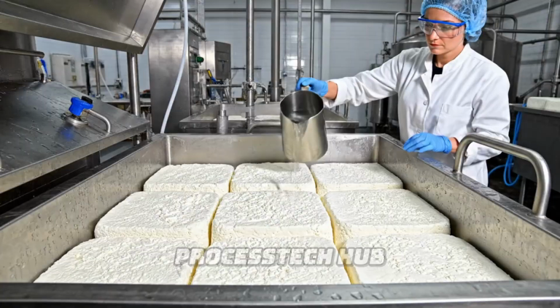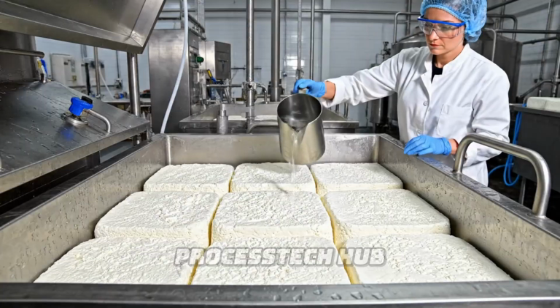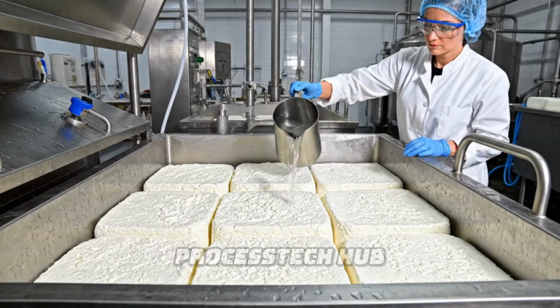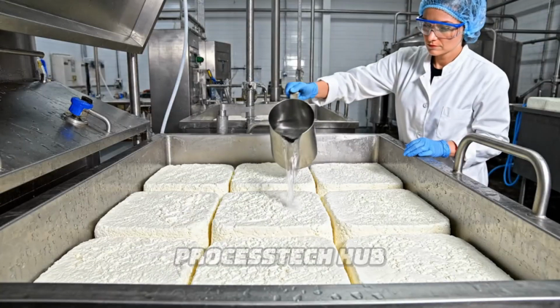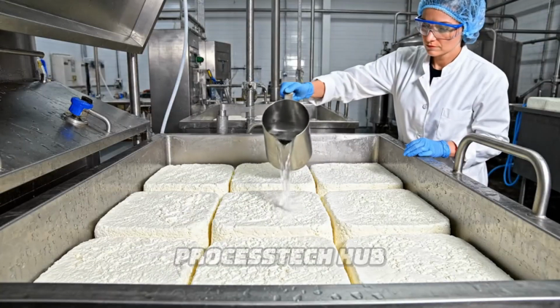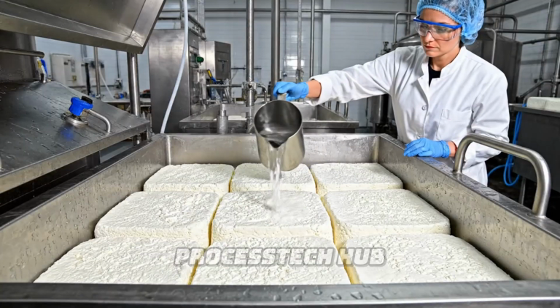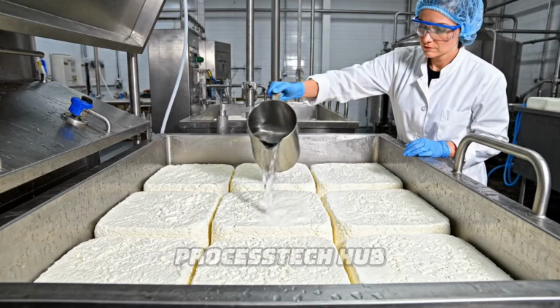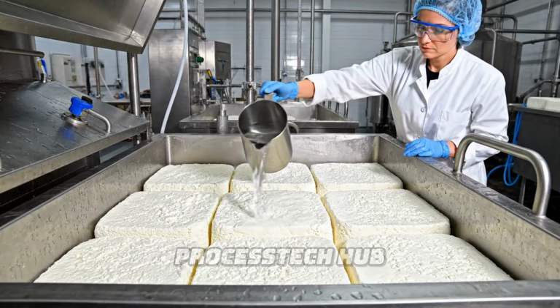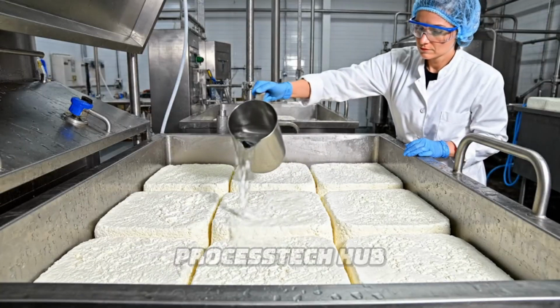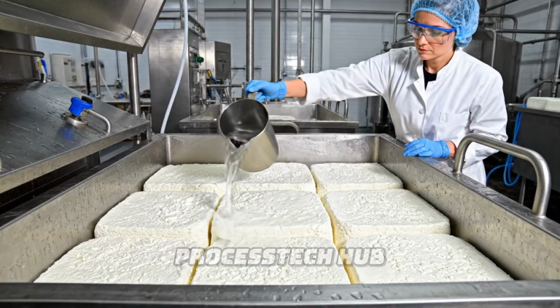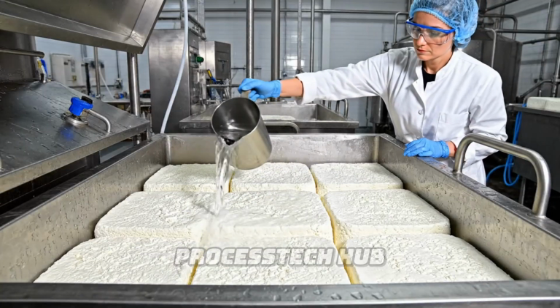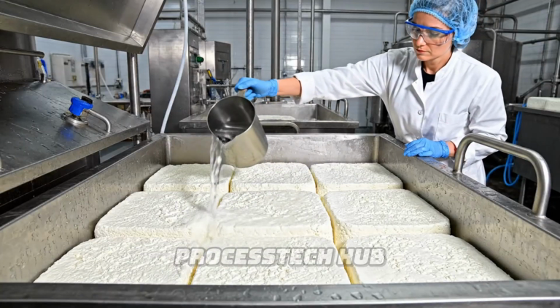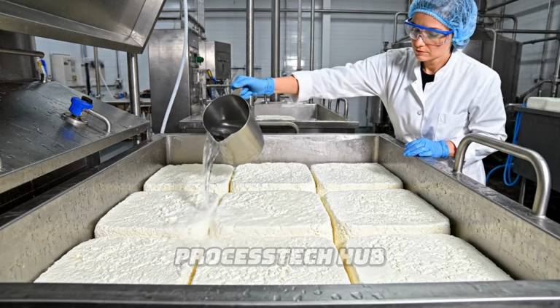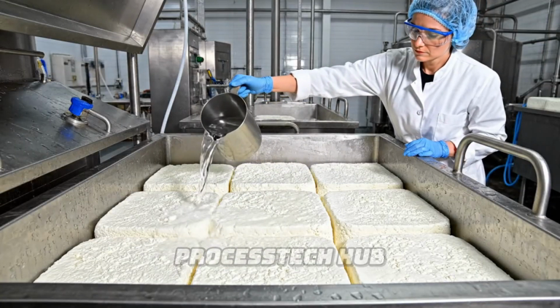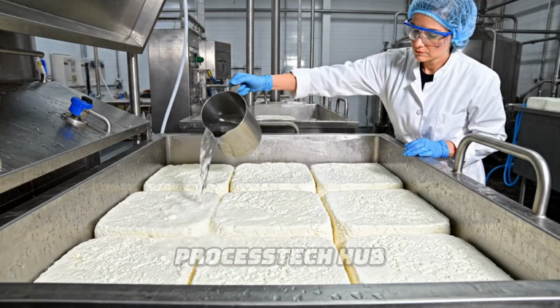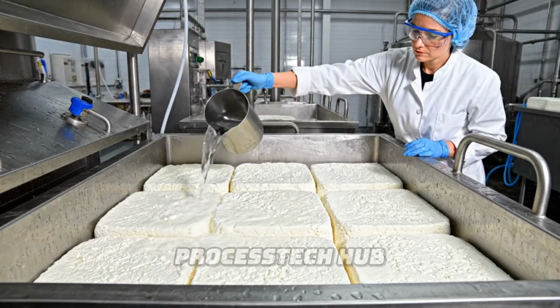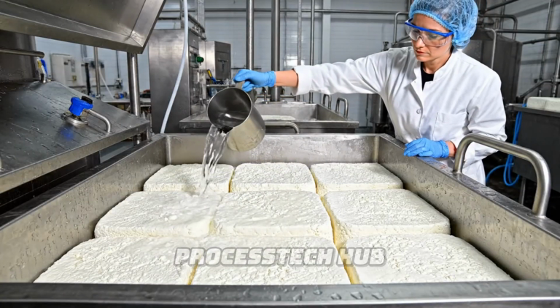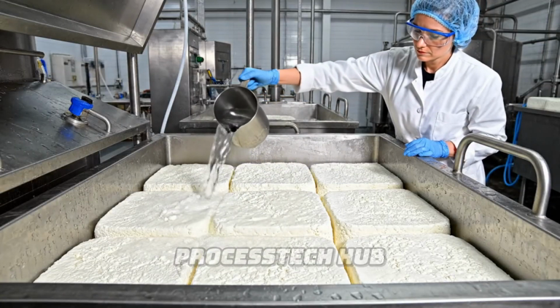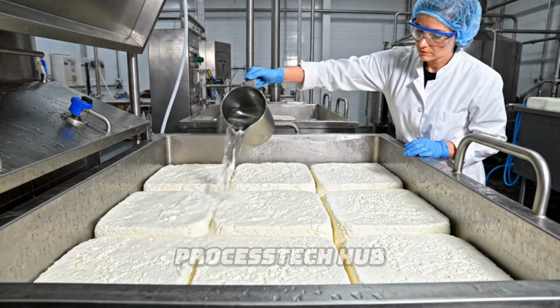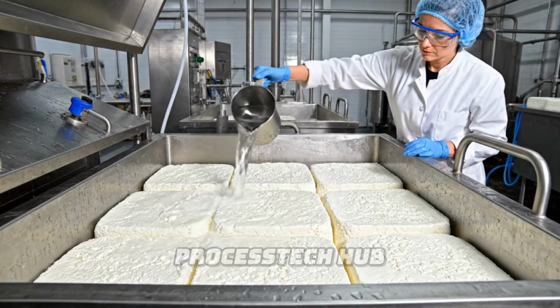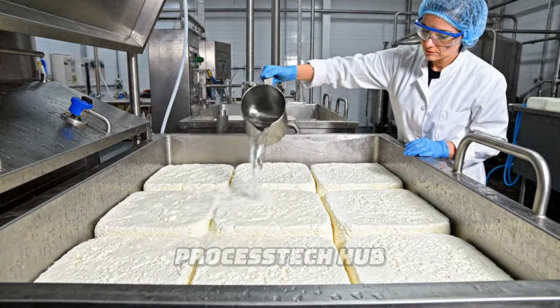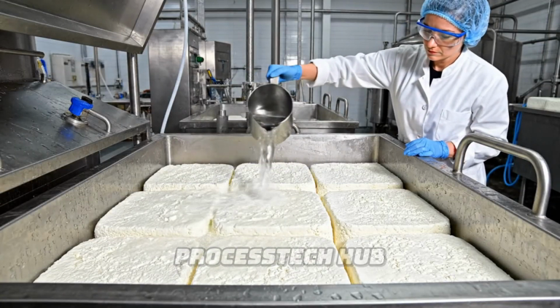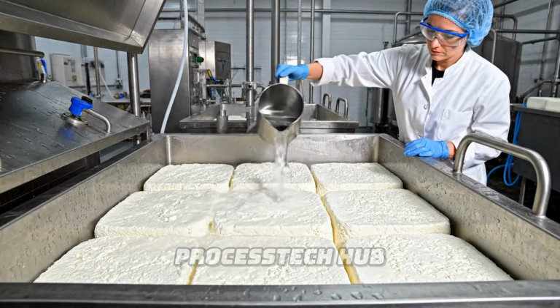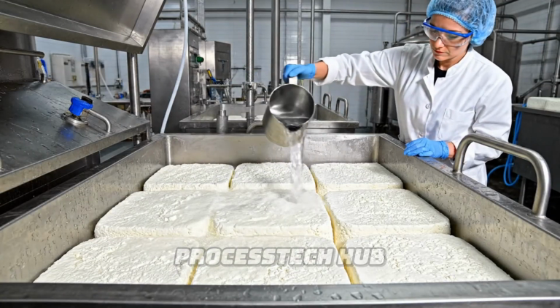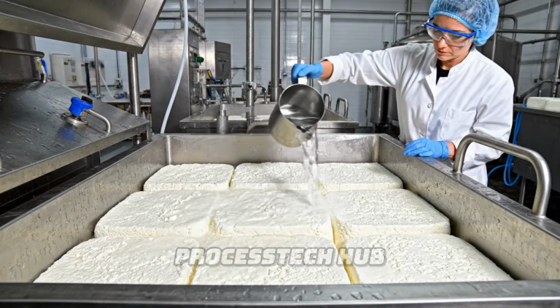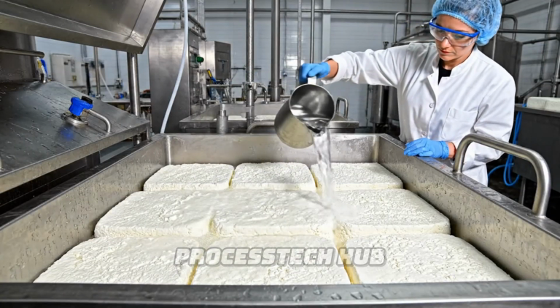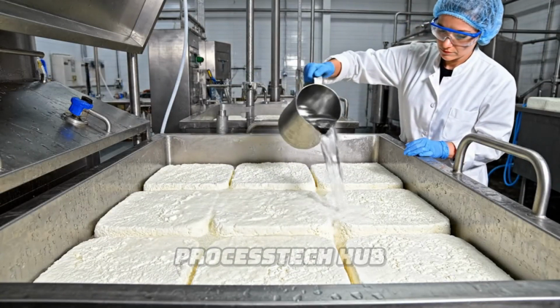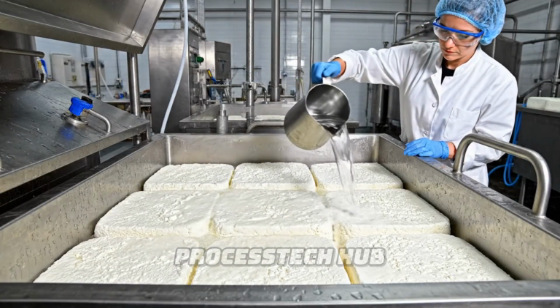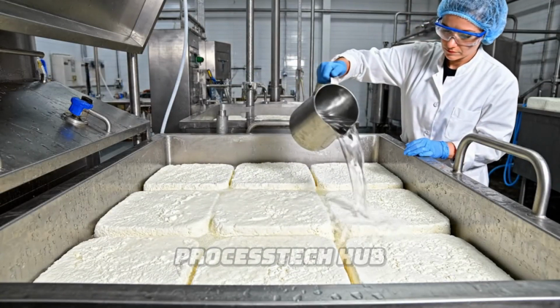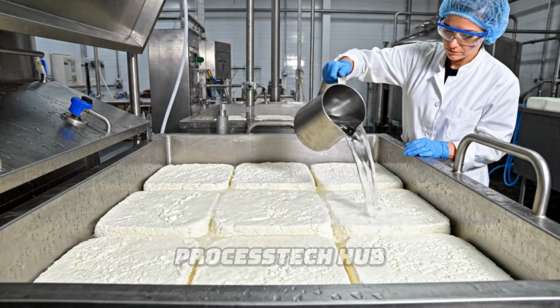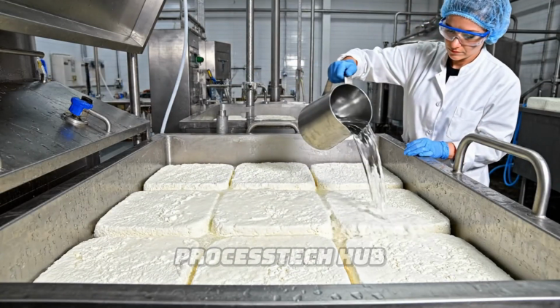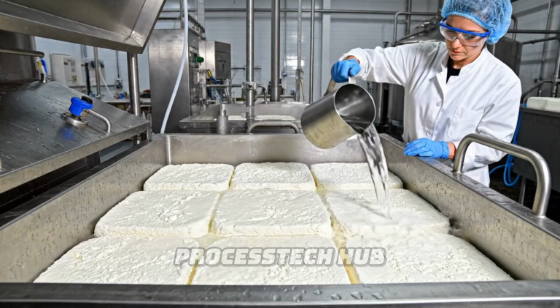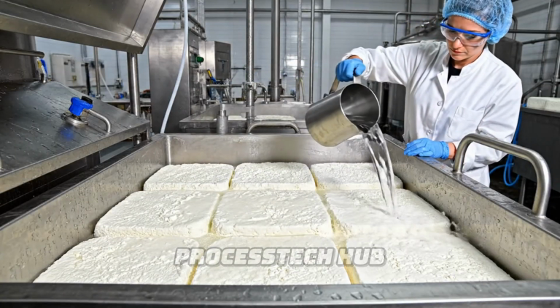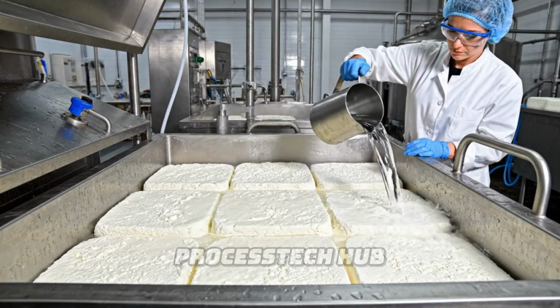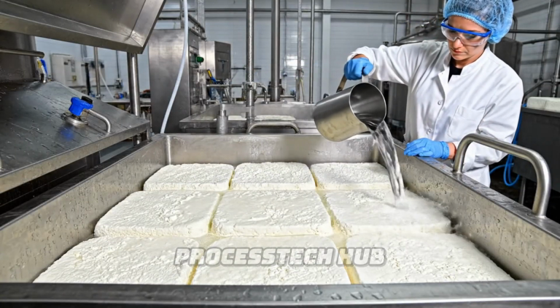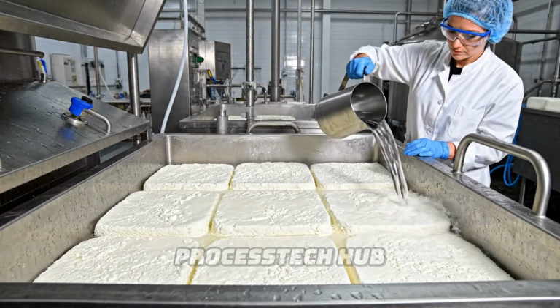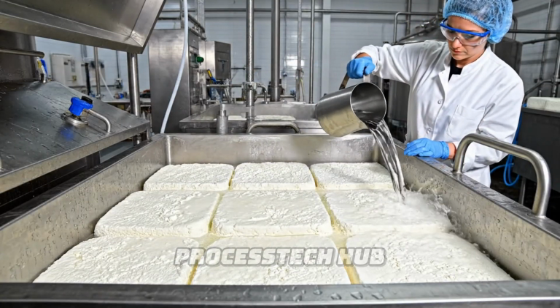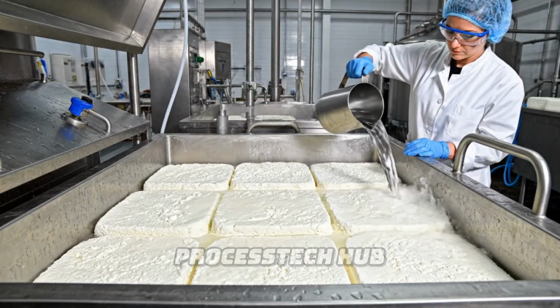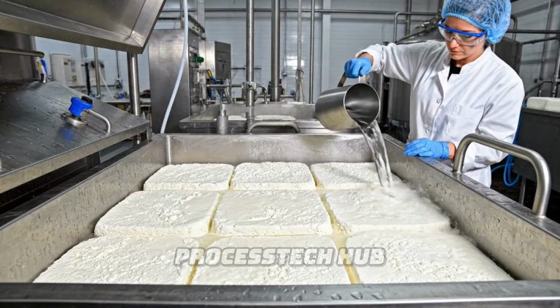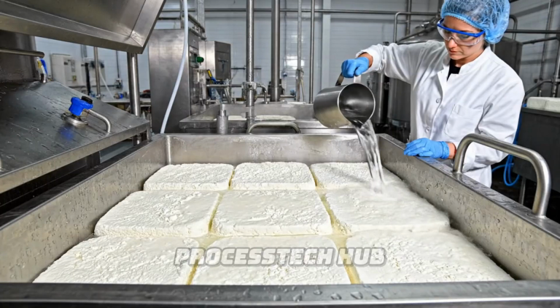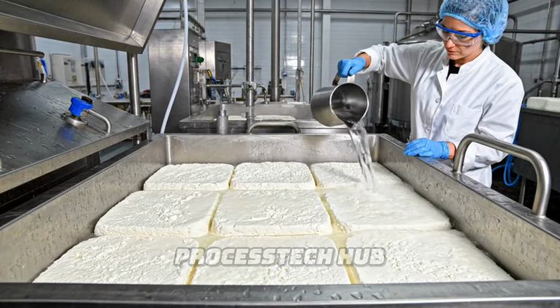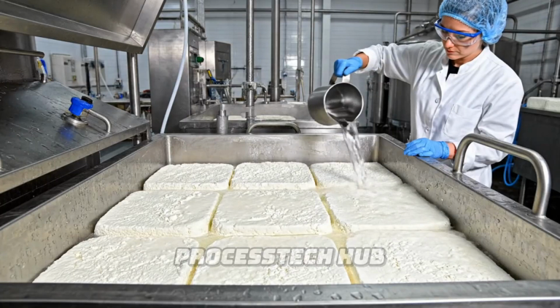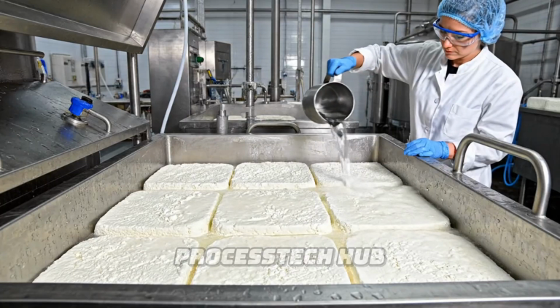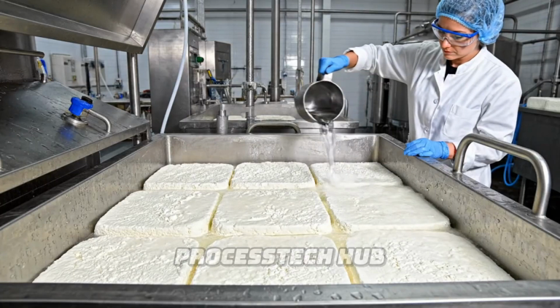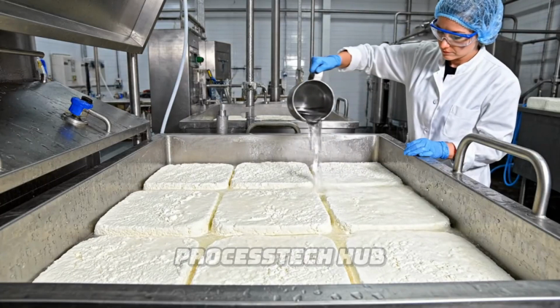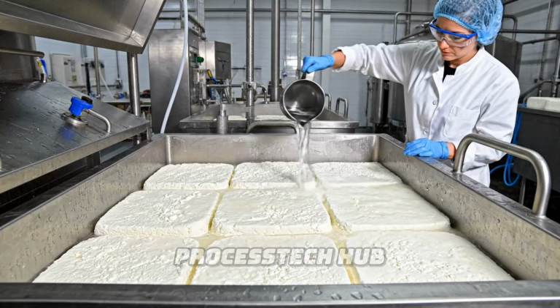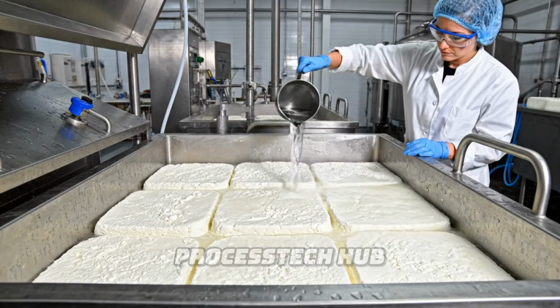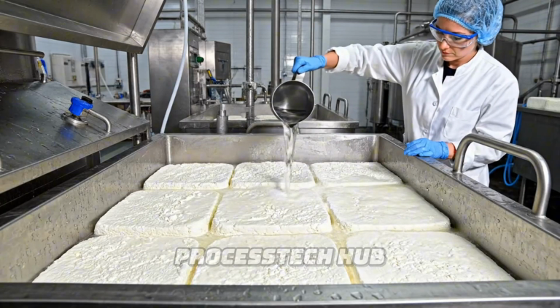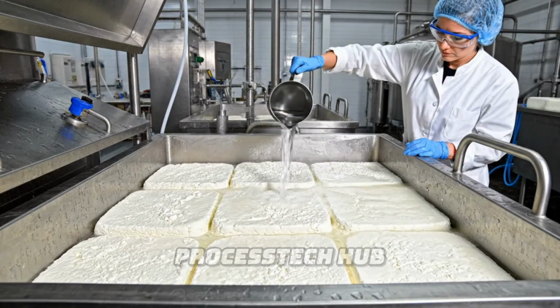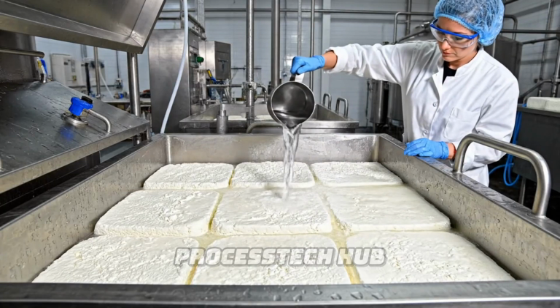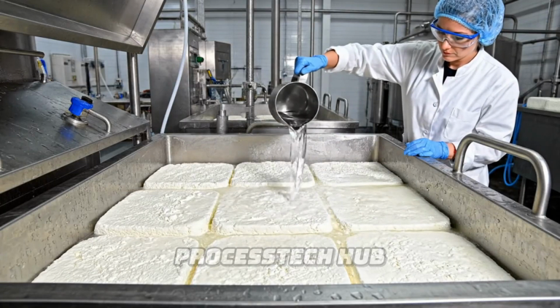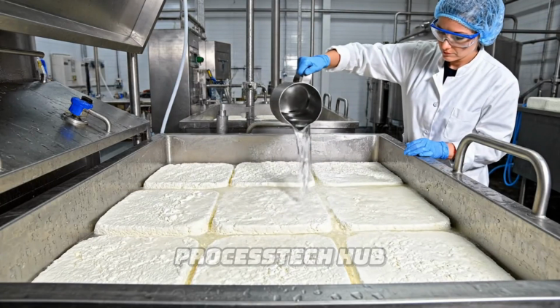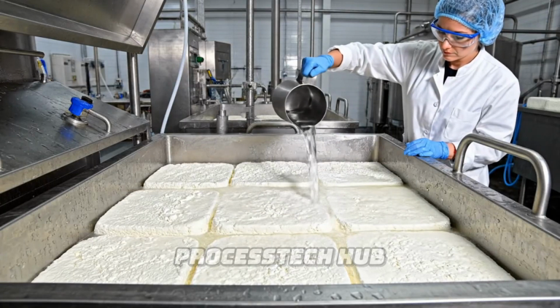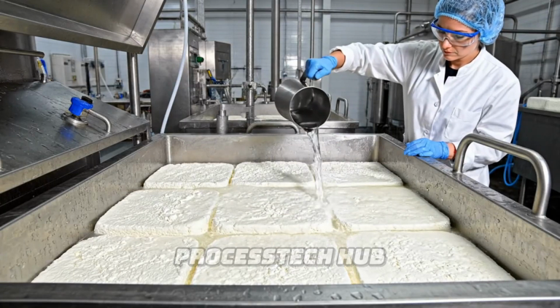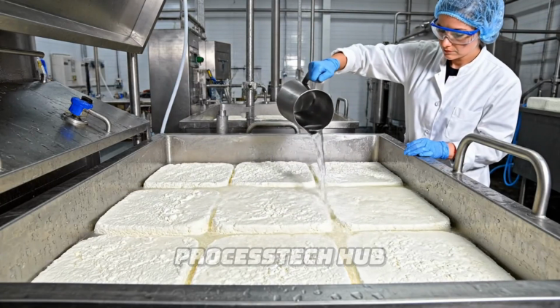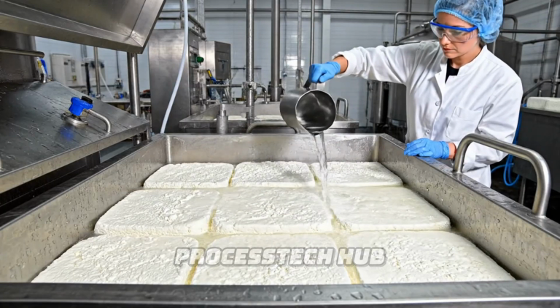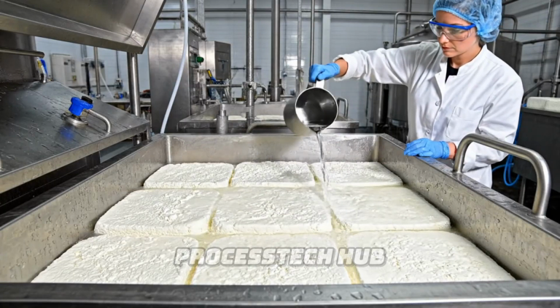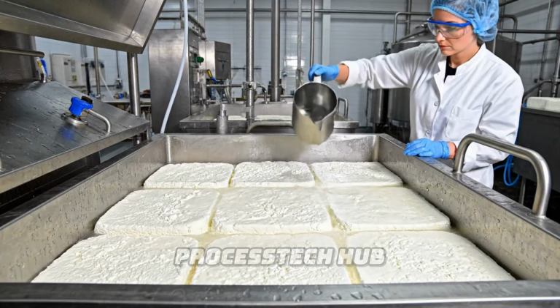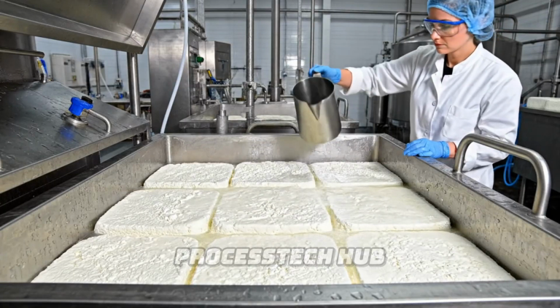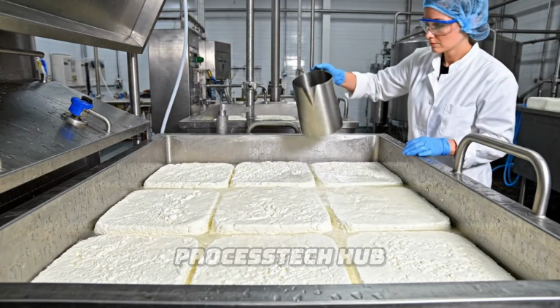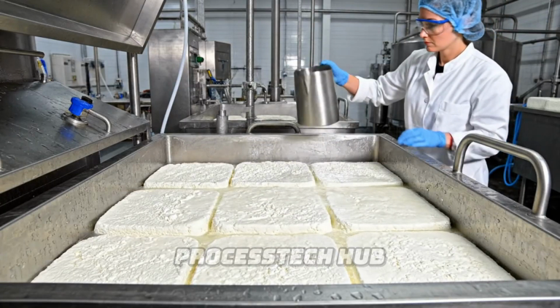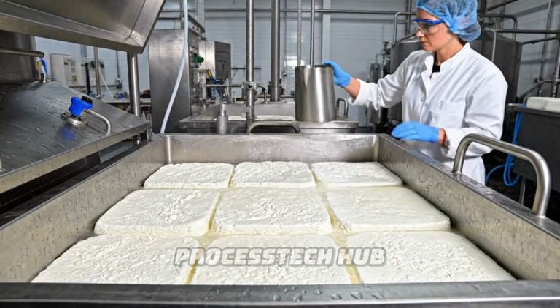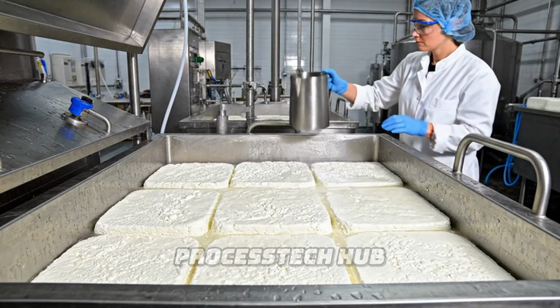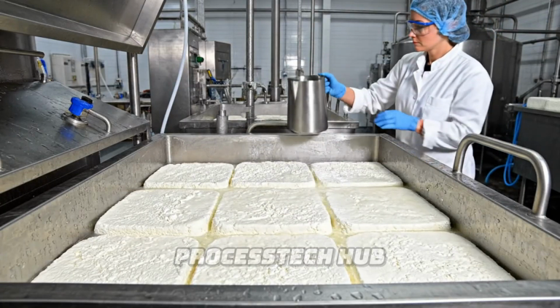Once drained, the cheesemaker carefully rinses the curds, preparing them for the next stage of maturation in the cellar.